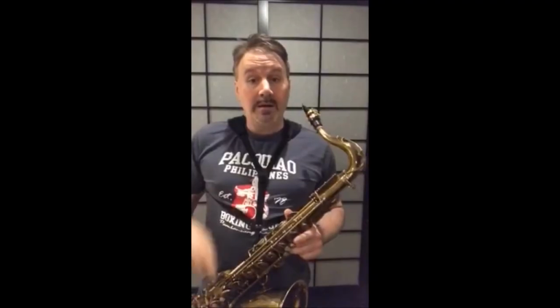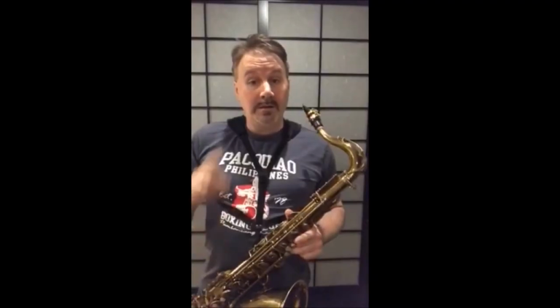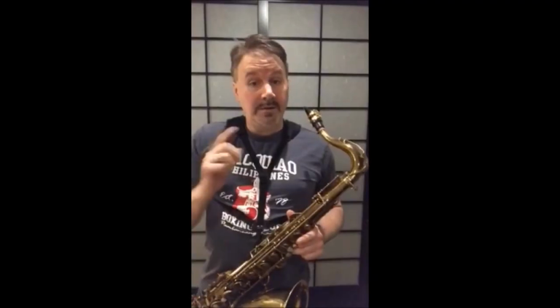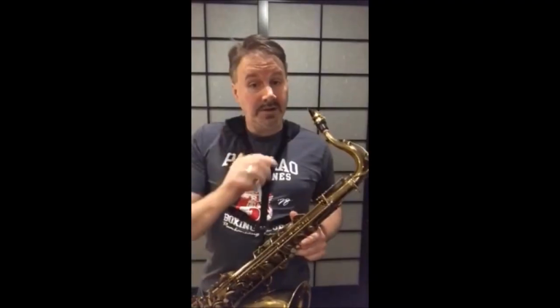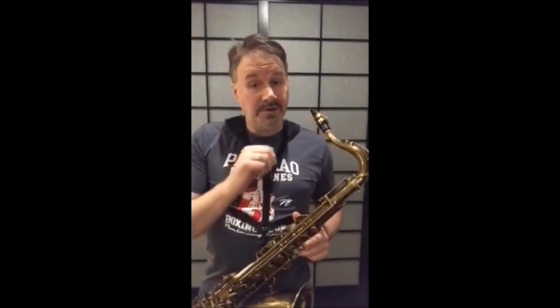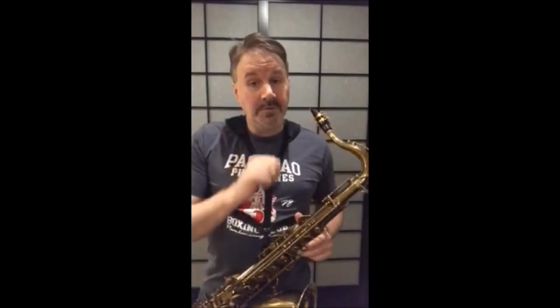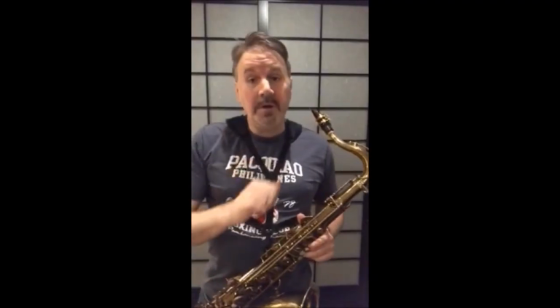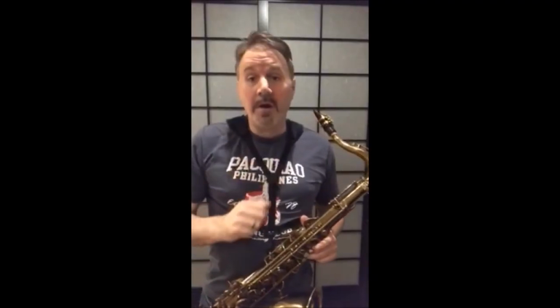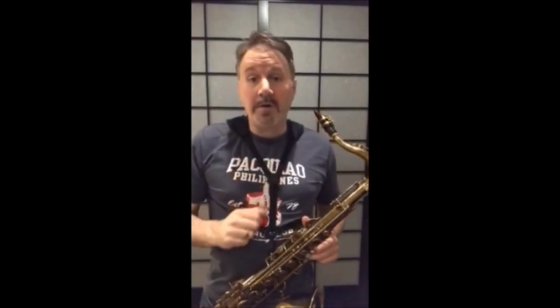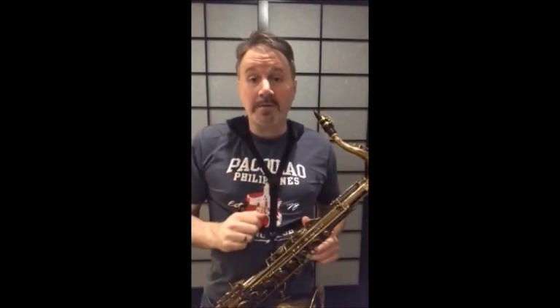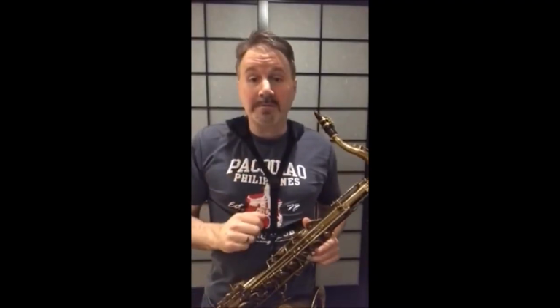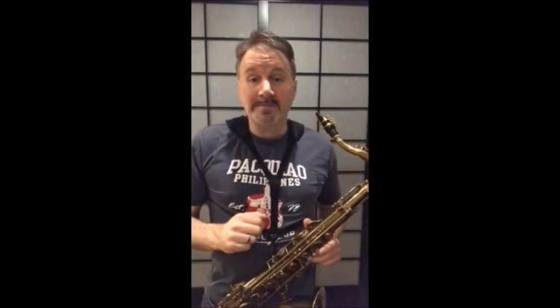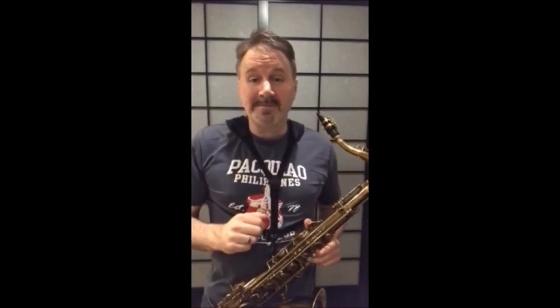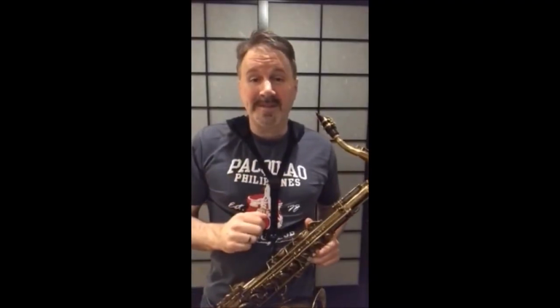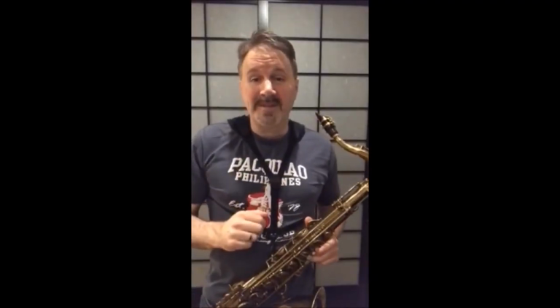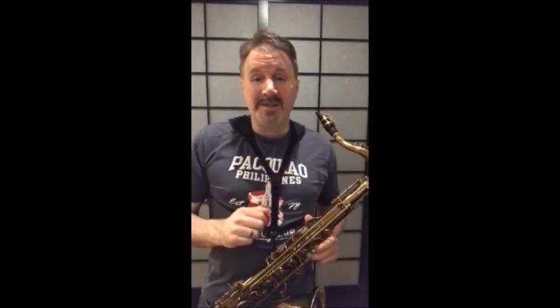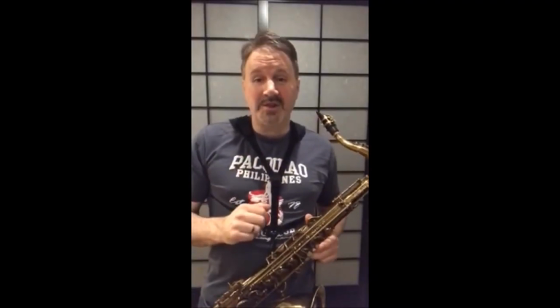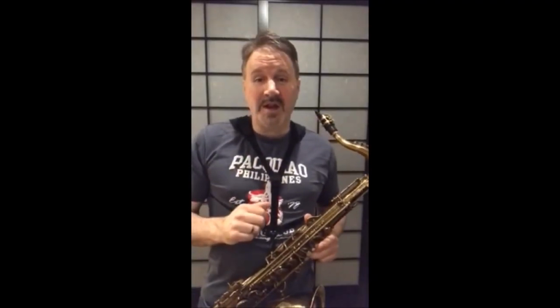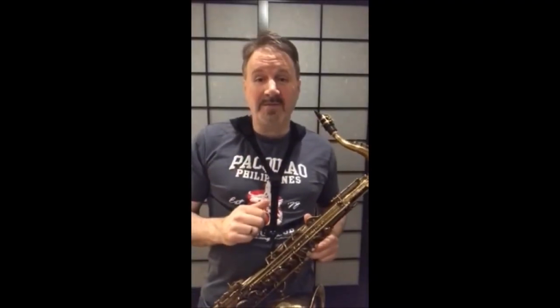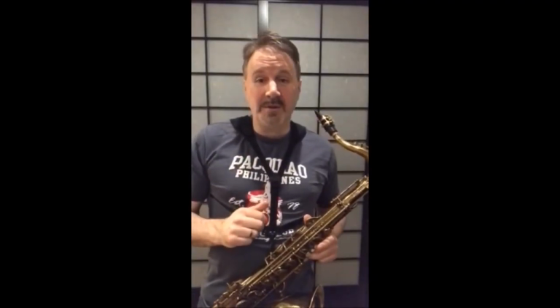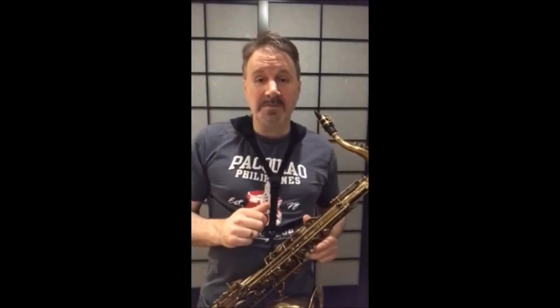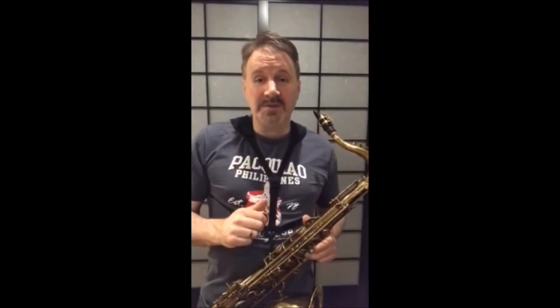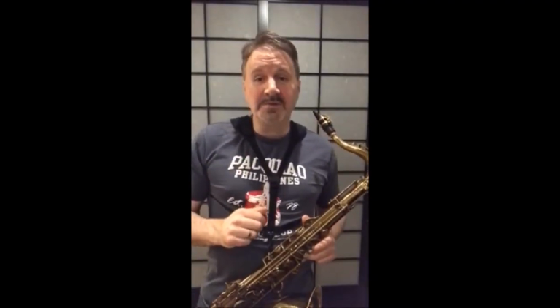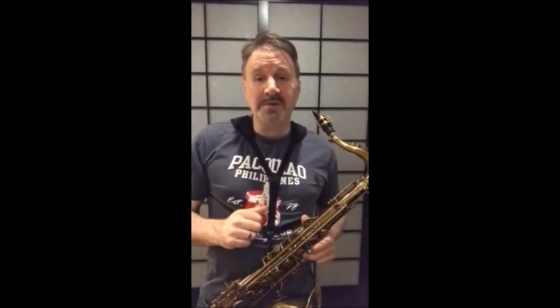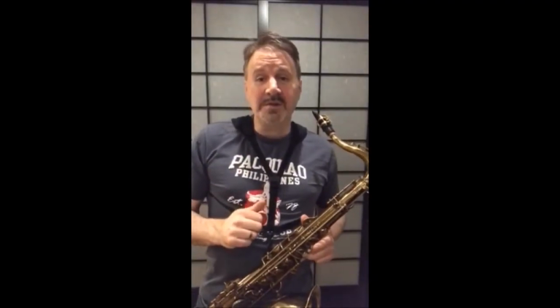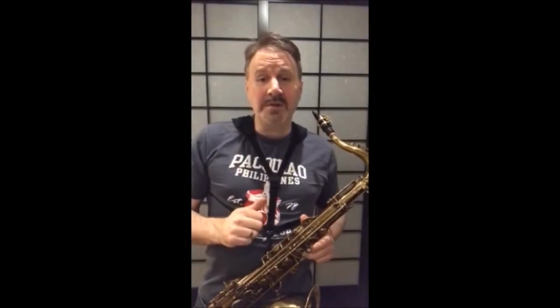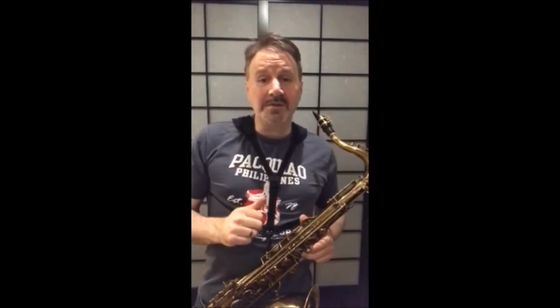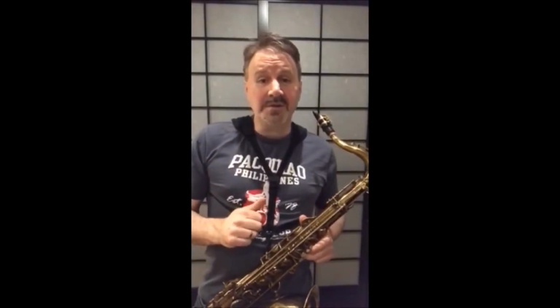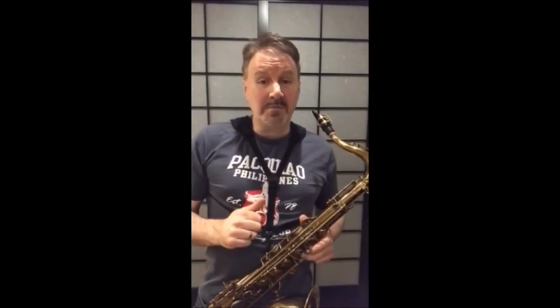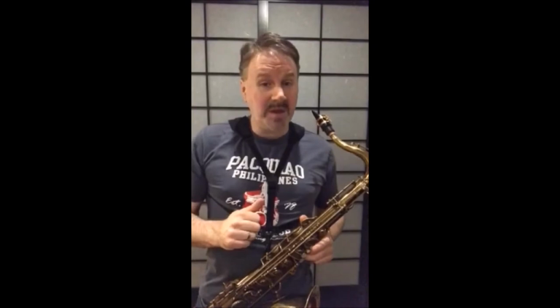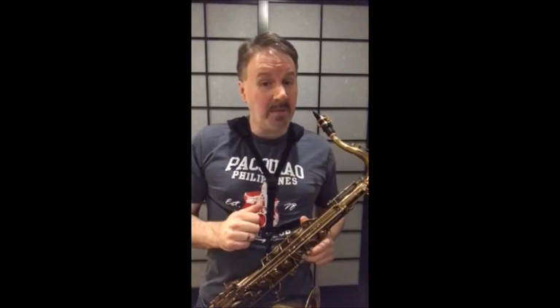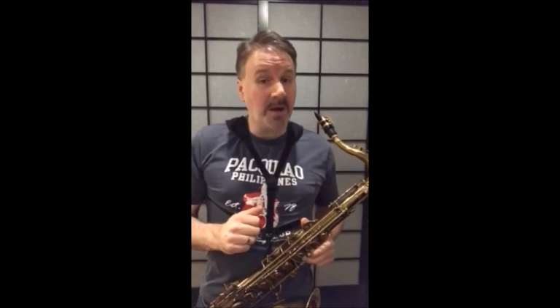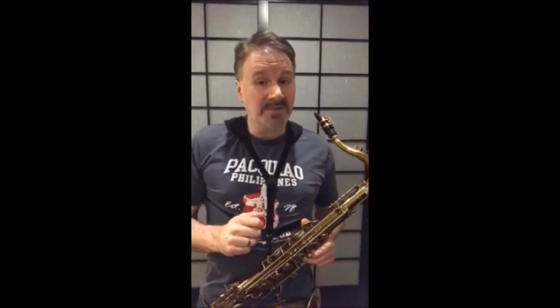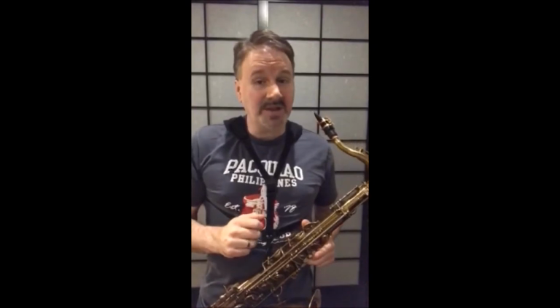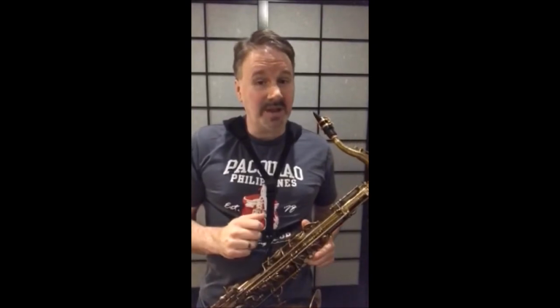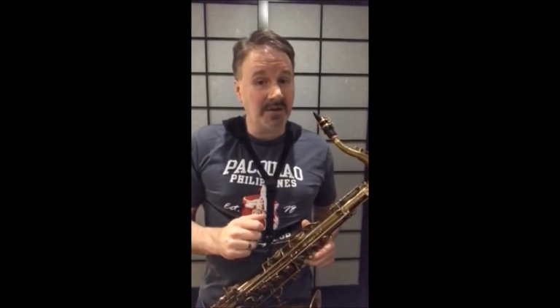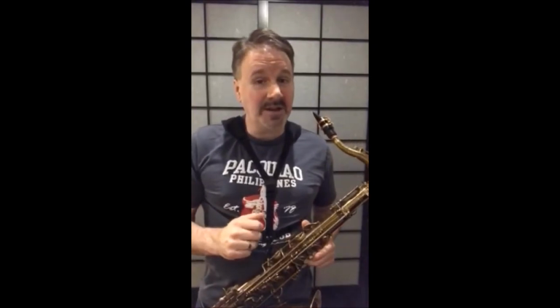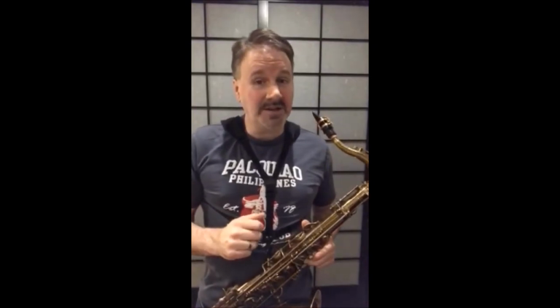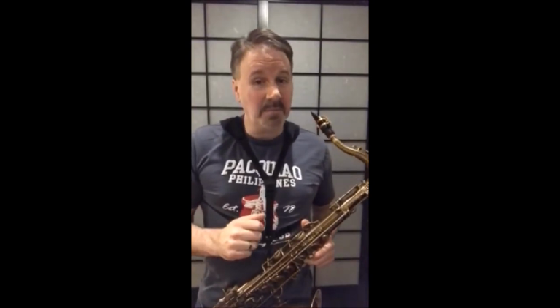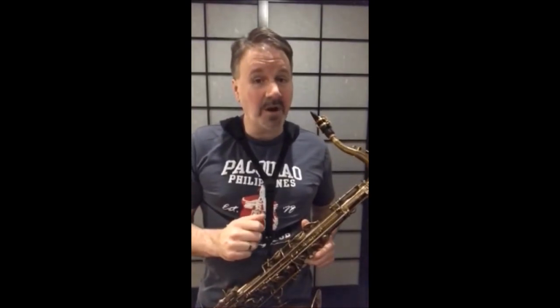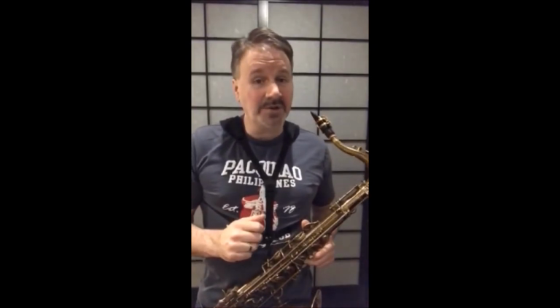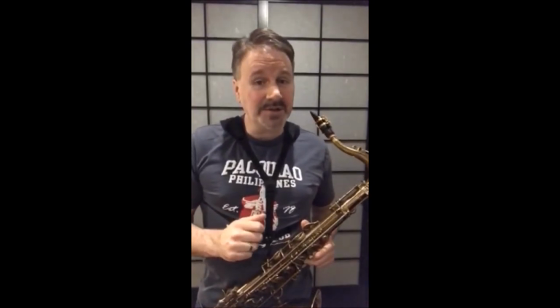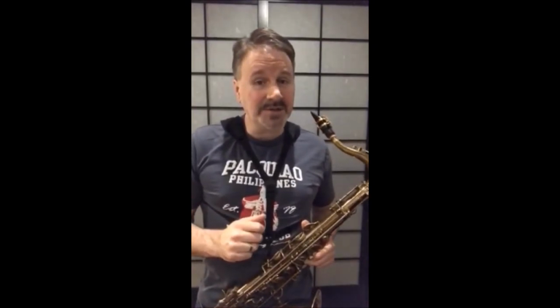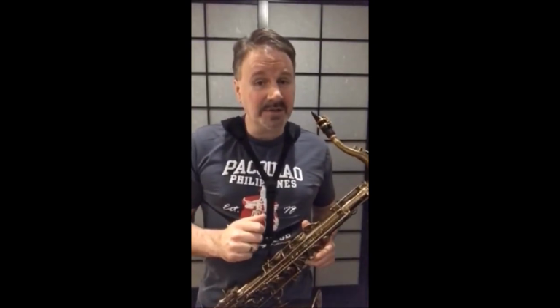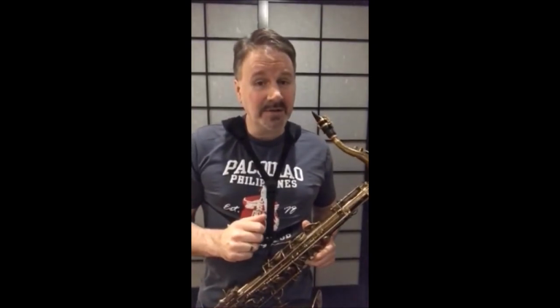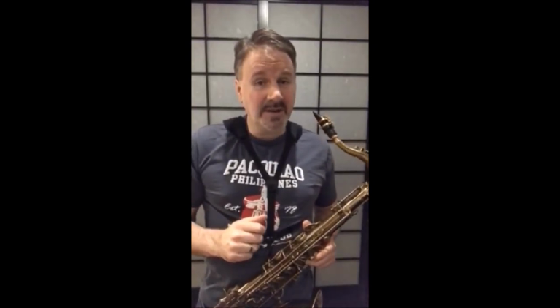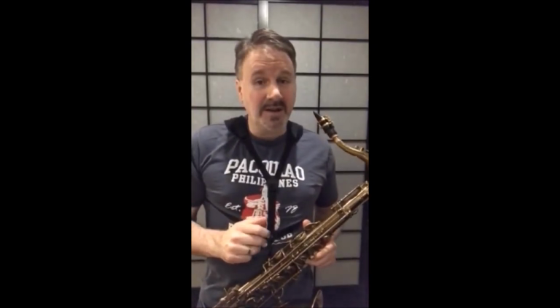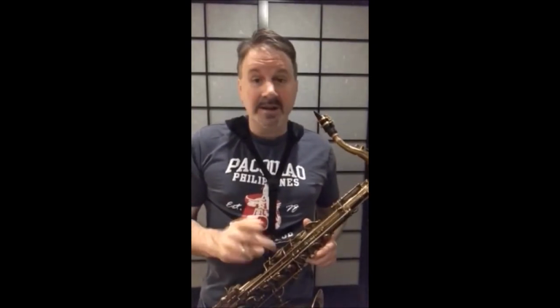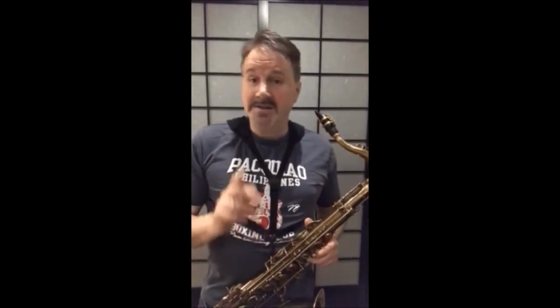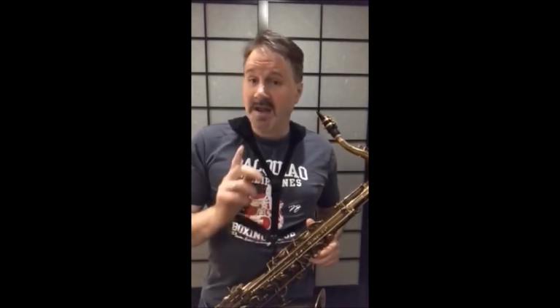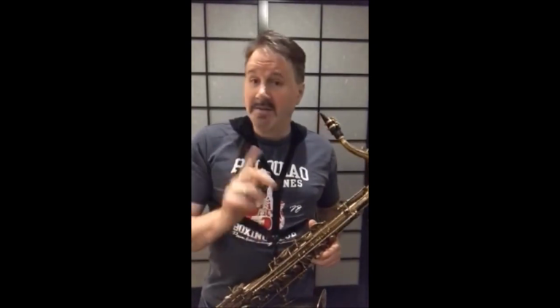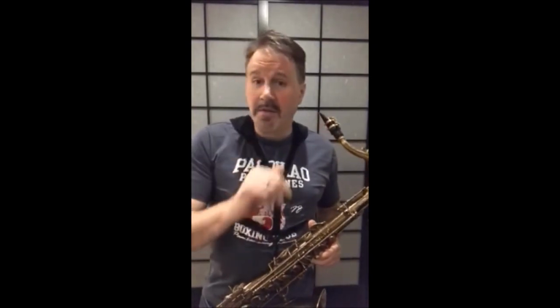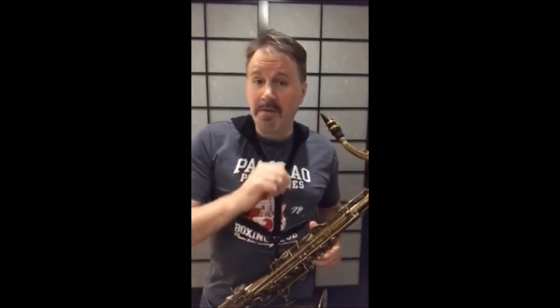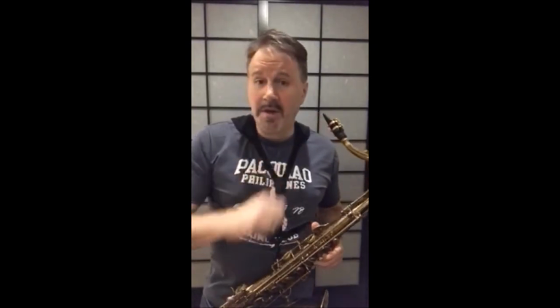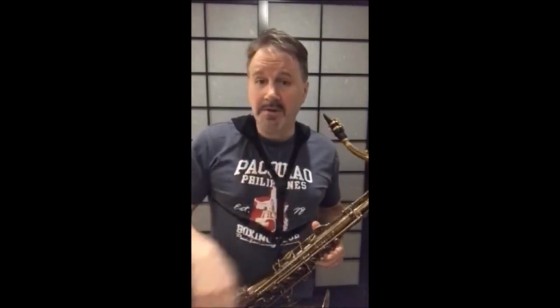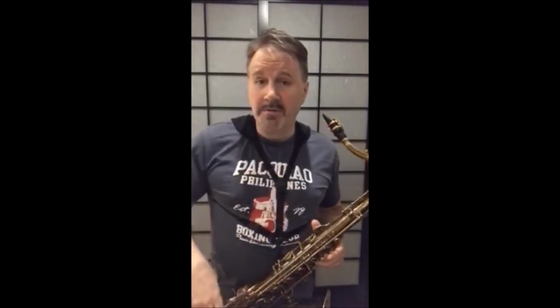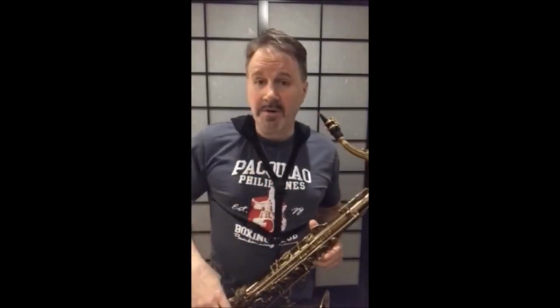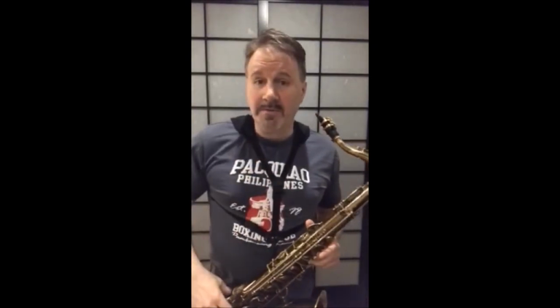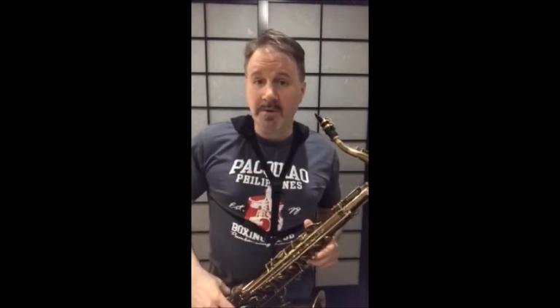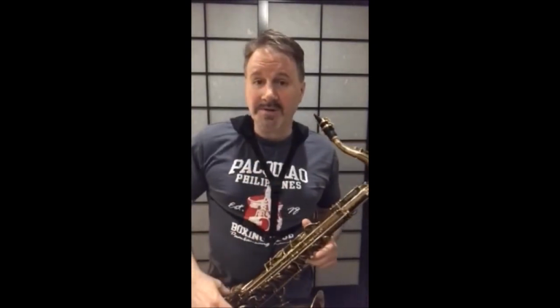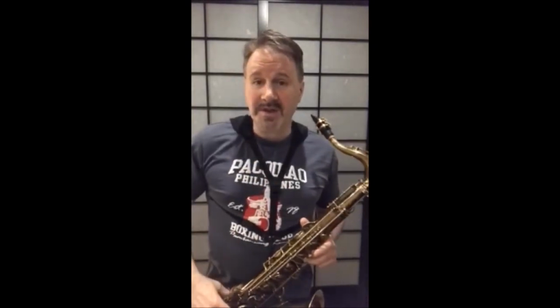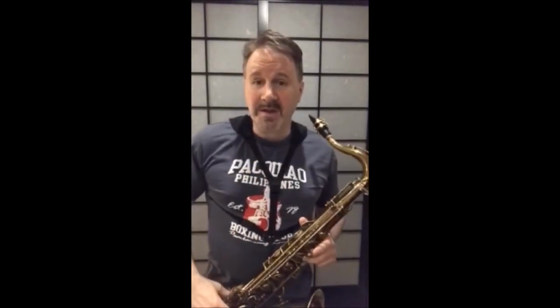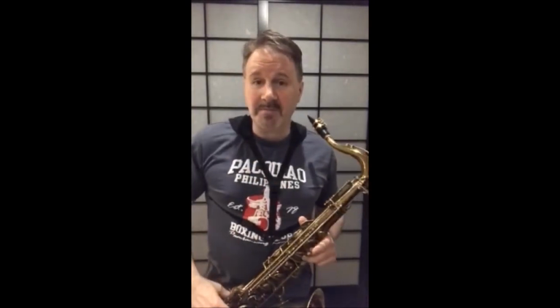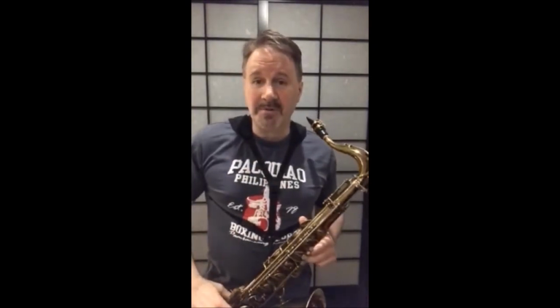Did you know that John Philip Sousa used the bebop scale in his marches? Take the Thunderer, for example.